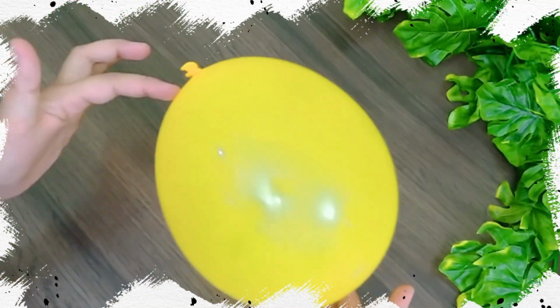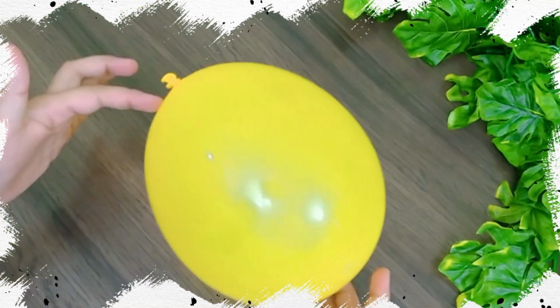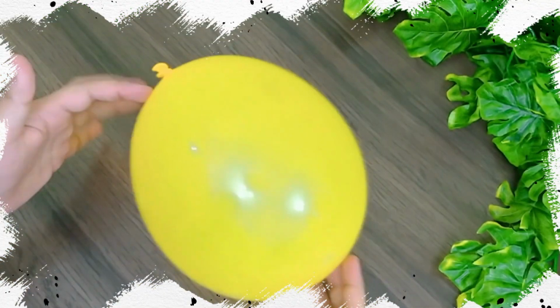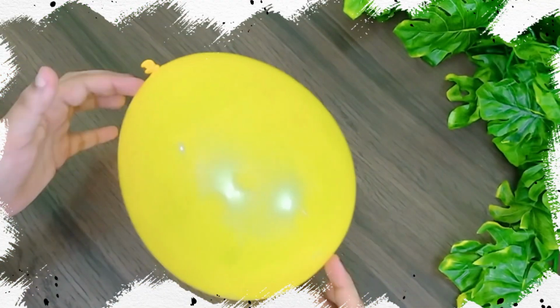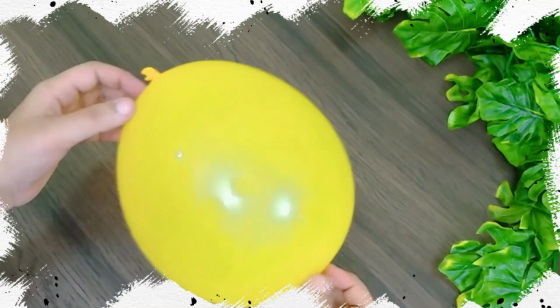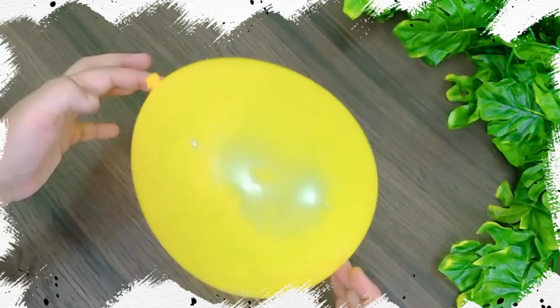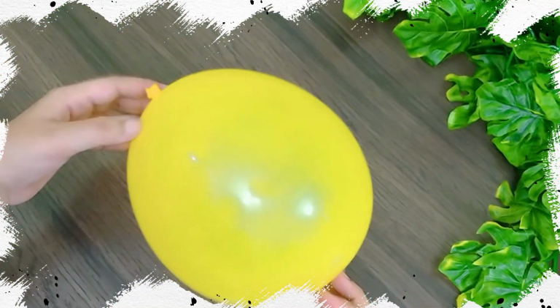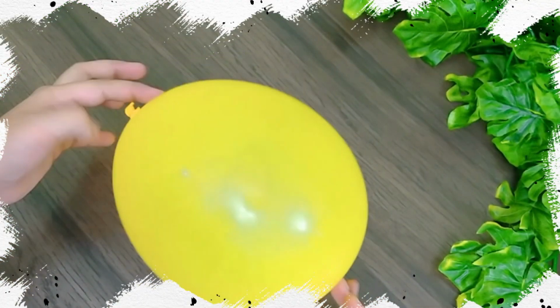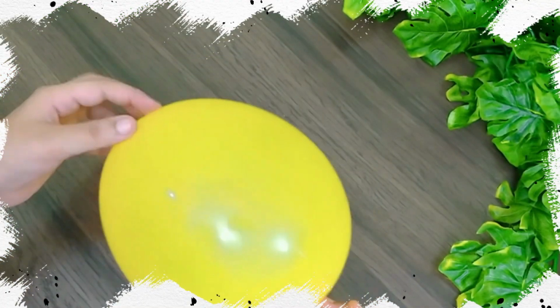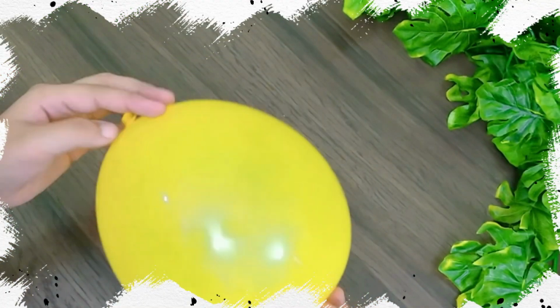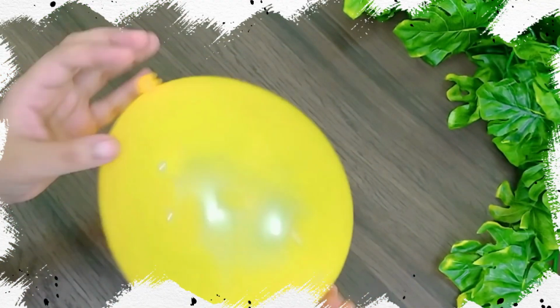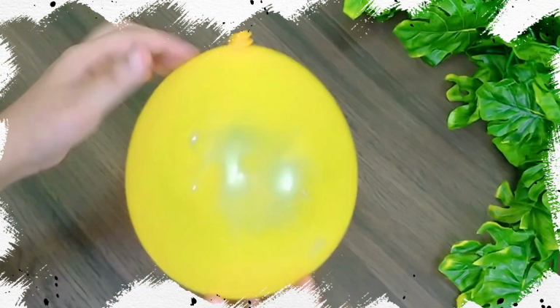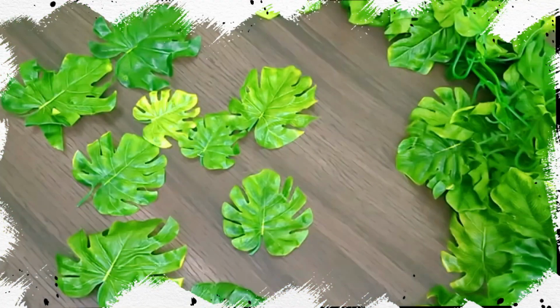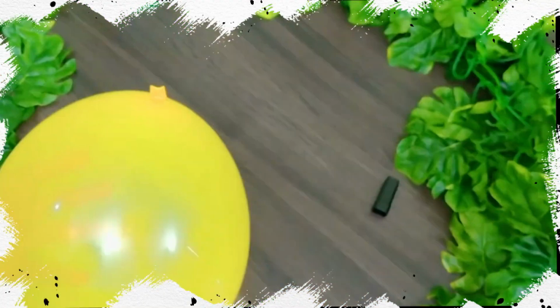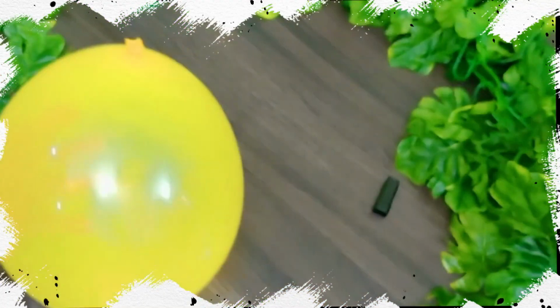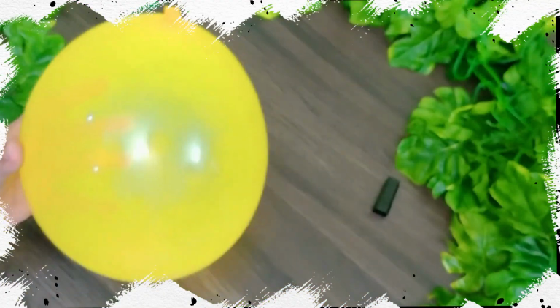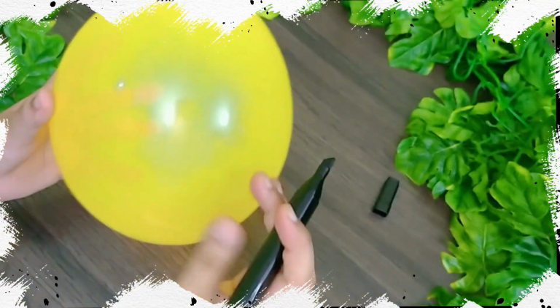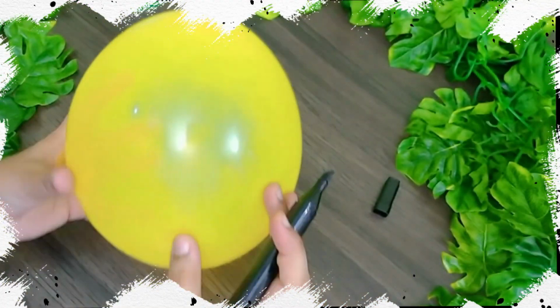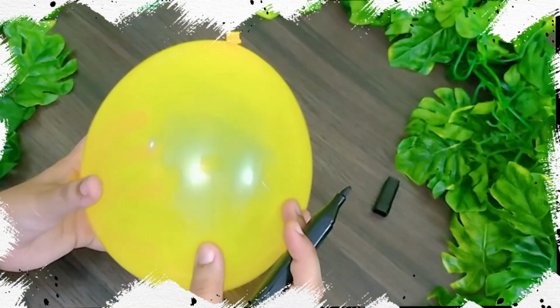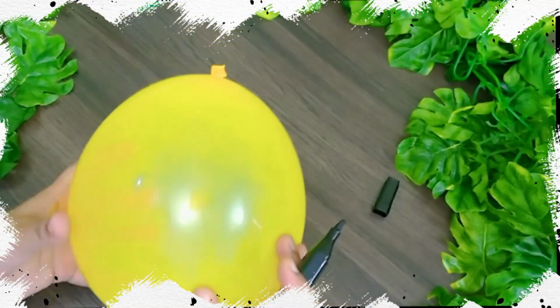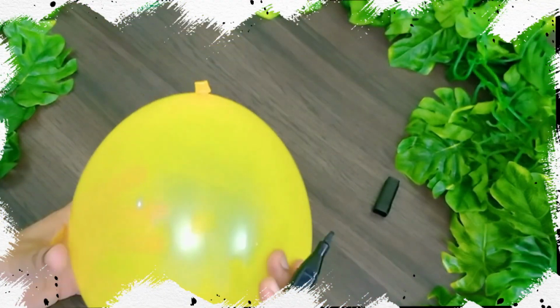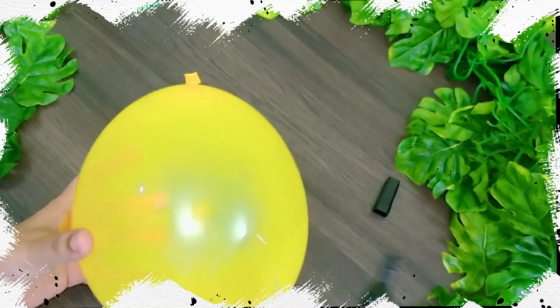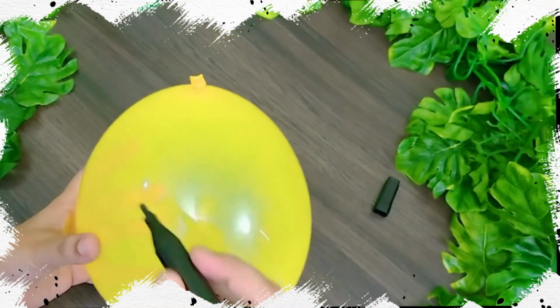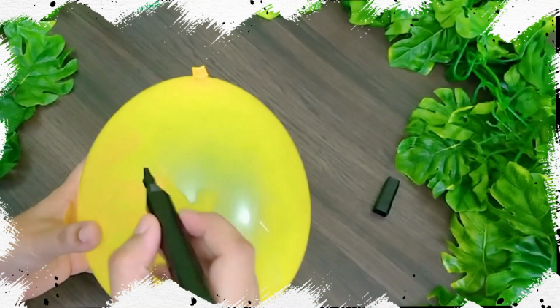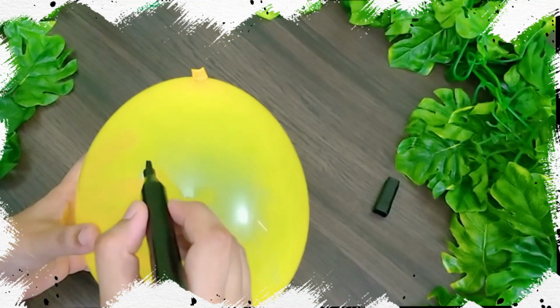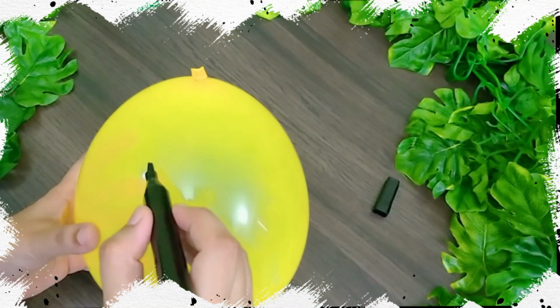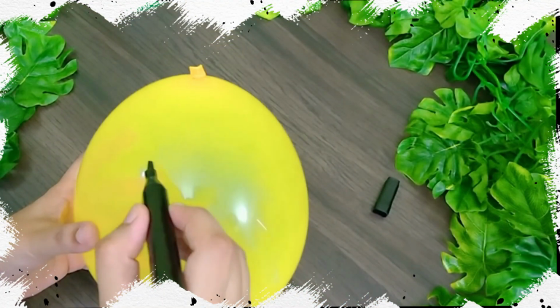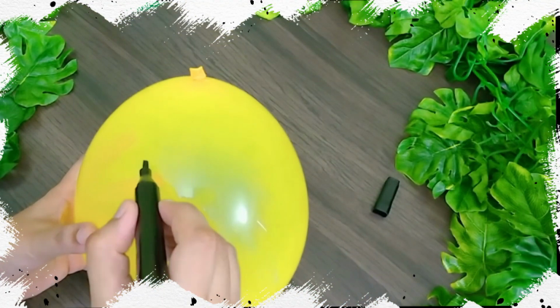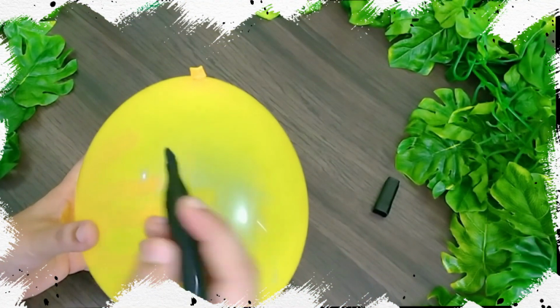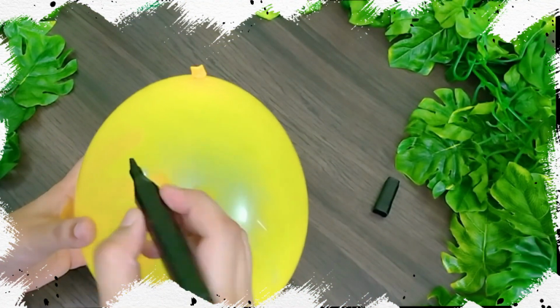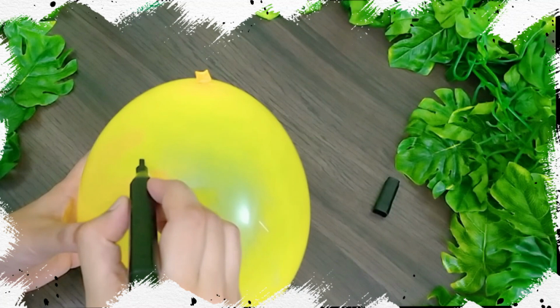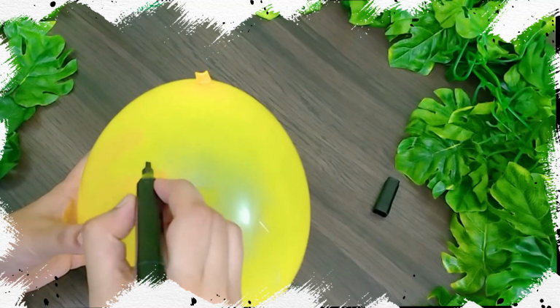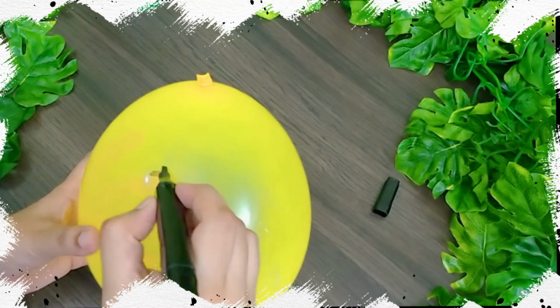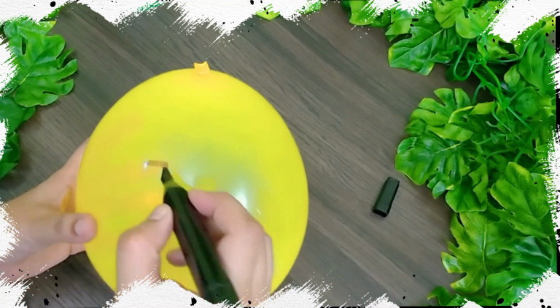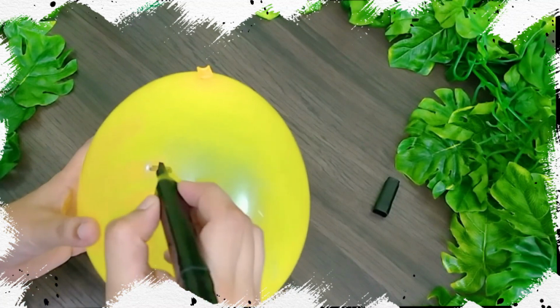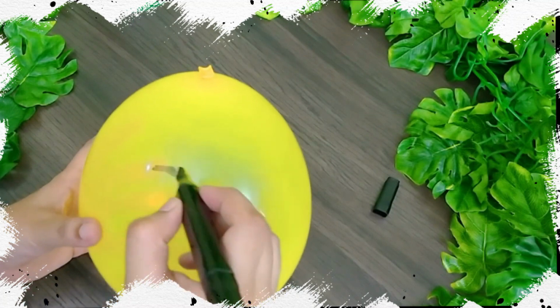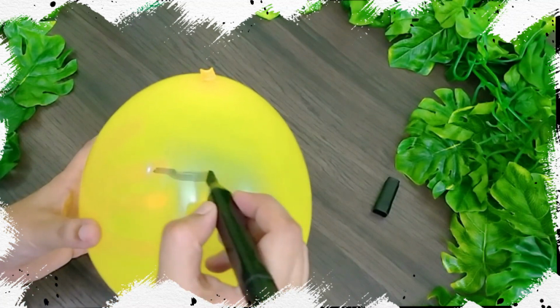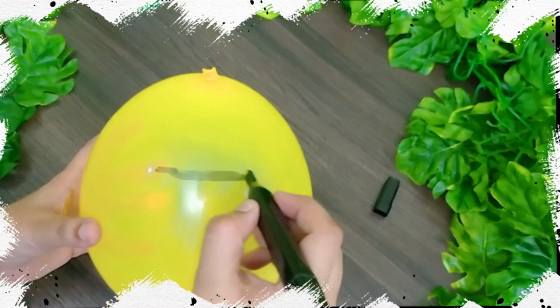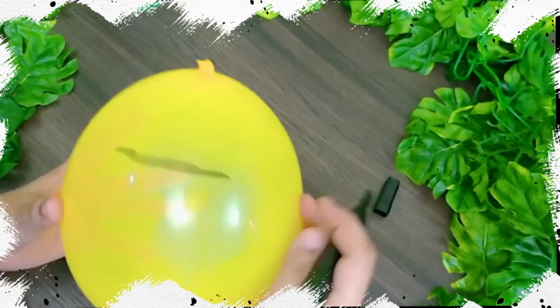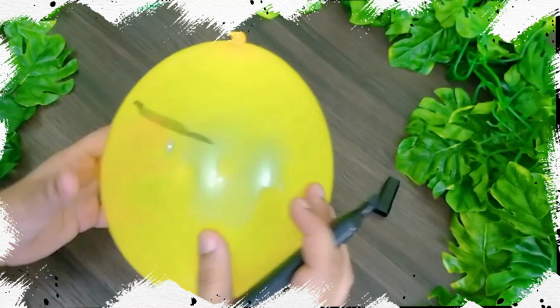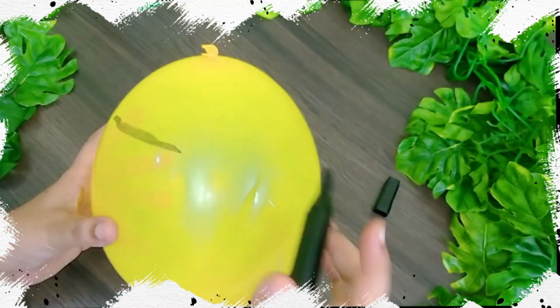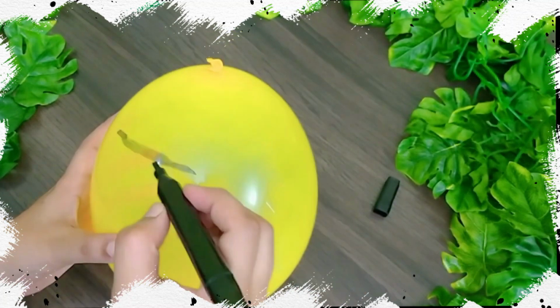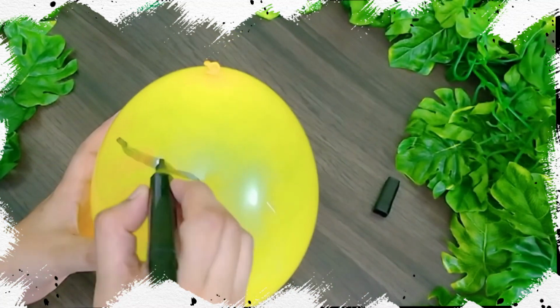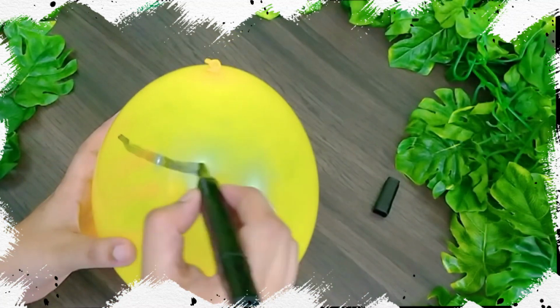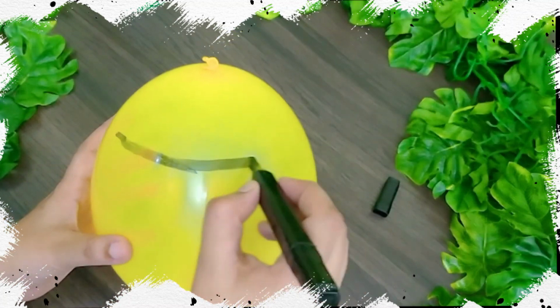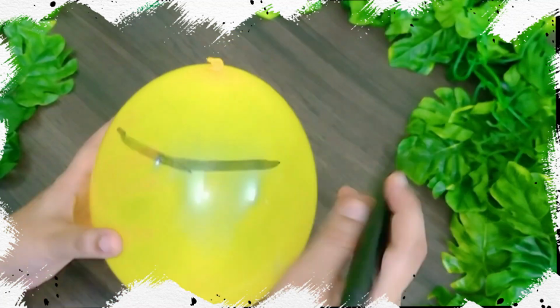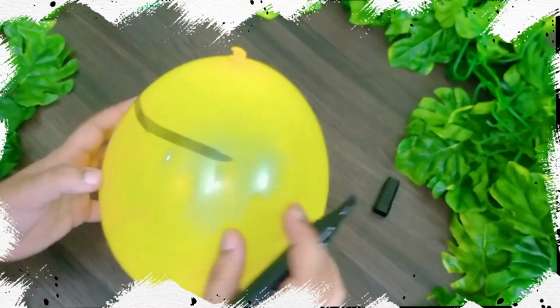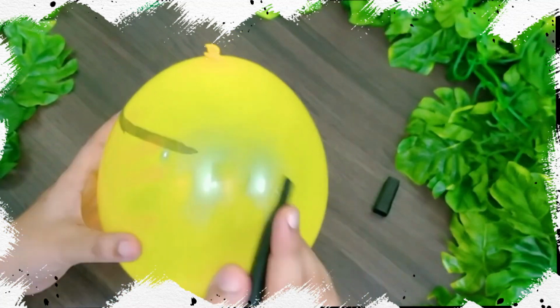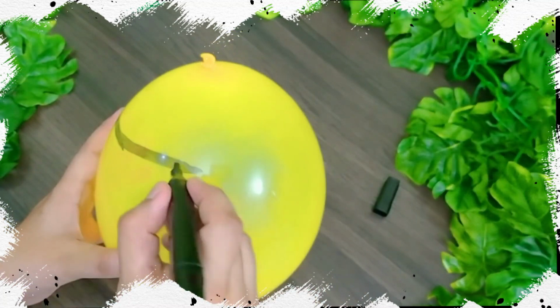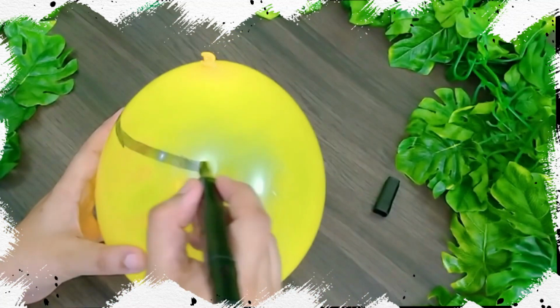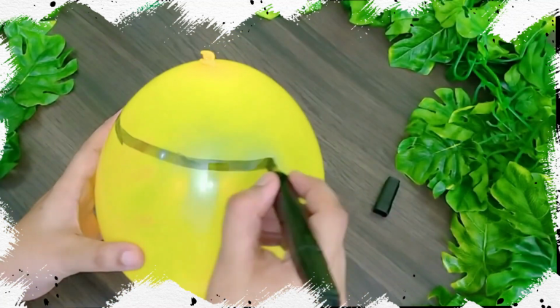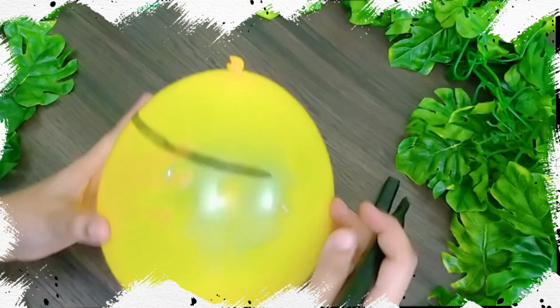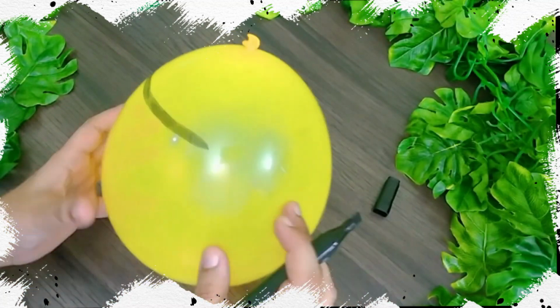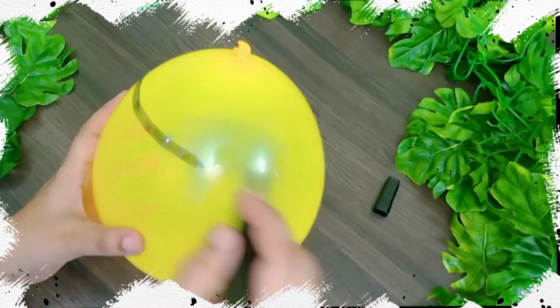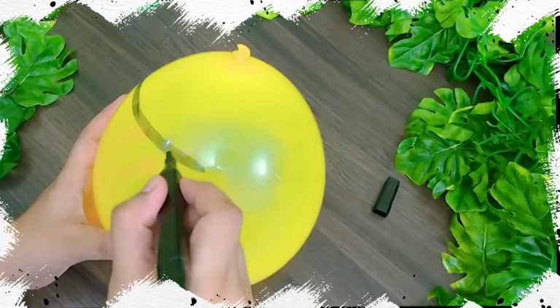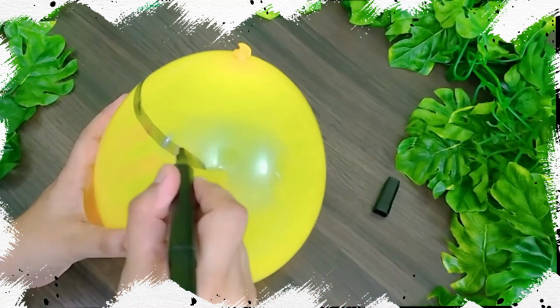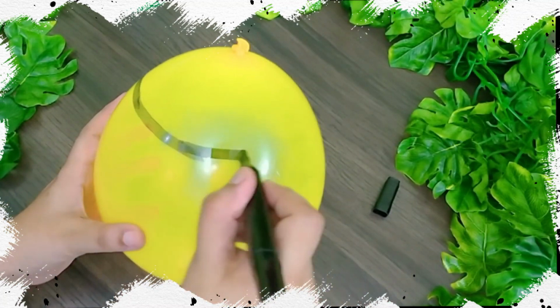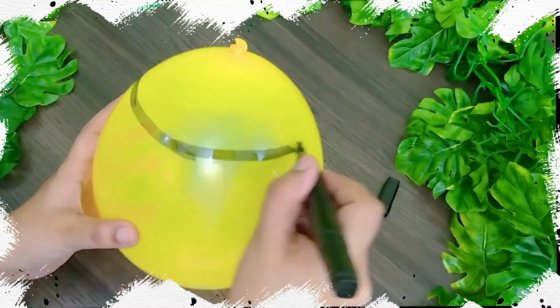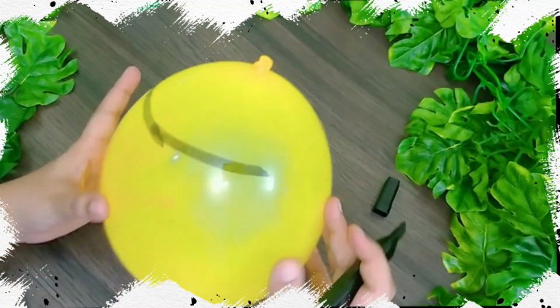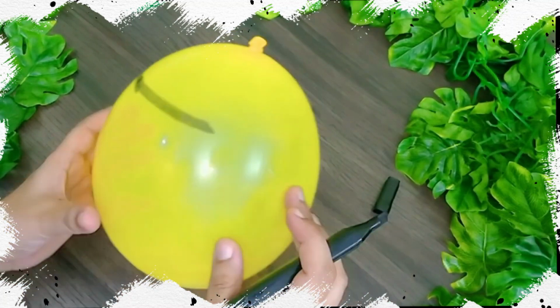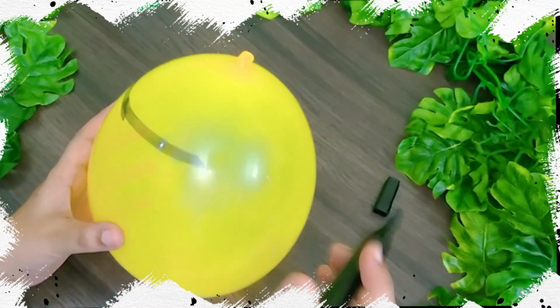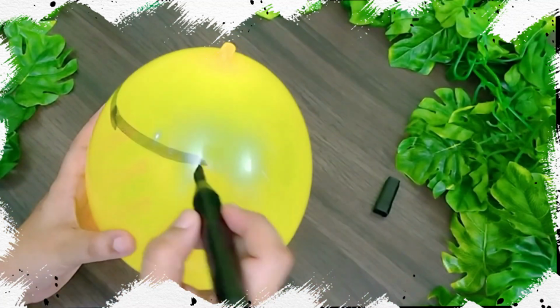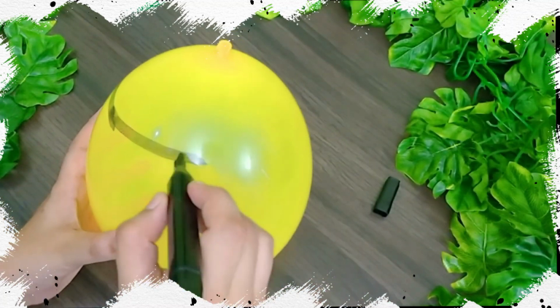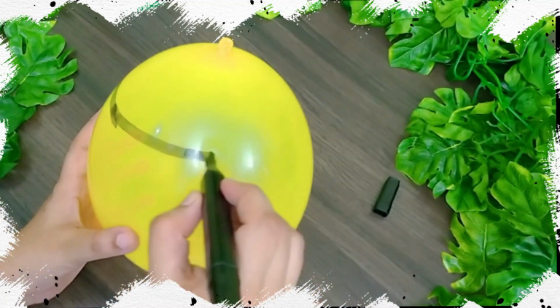First, I have taken a balloon and inflated it to a medium size and drew a circle towards the neck of the balloon.